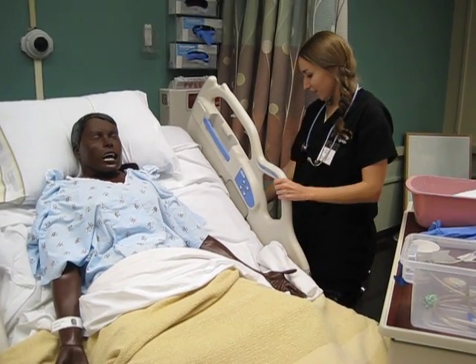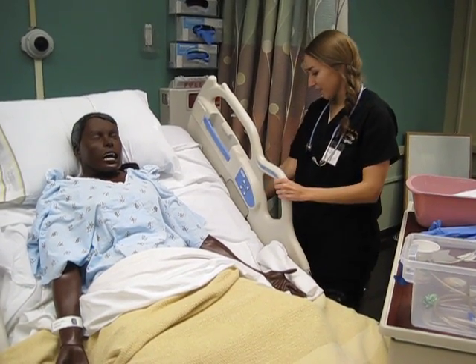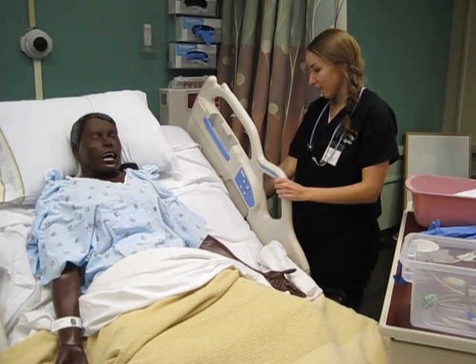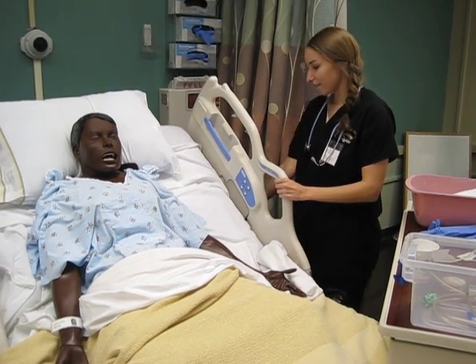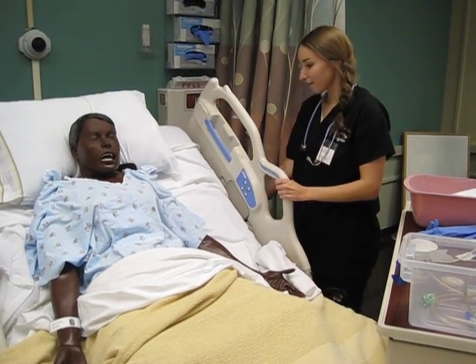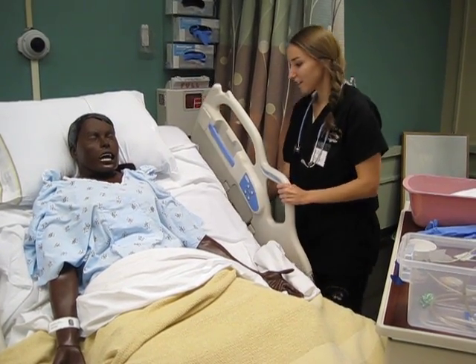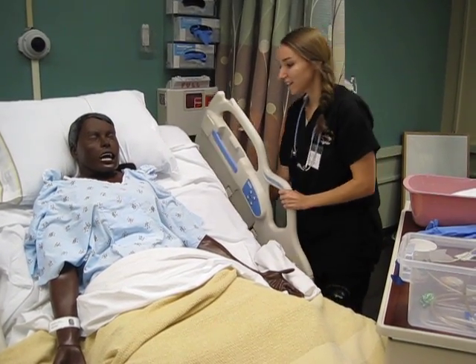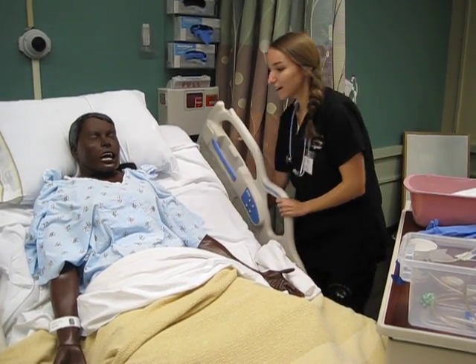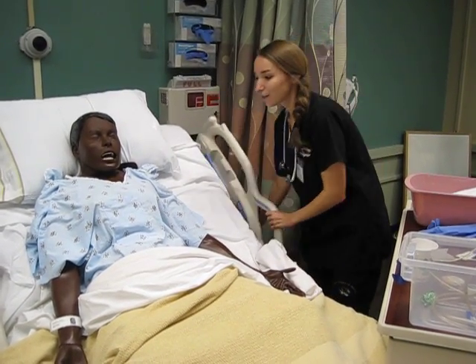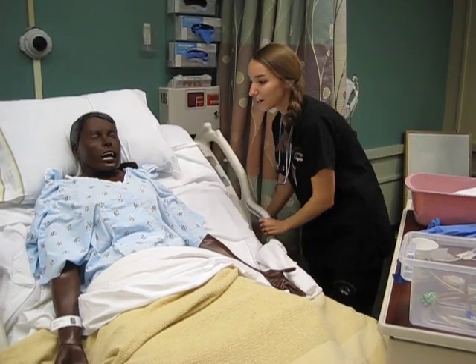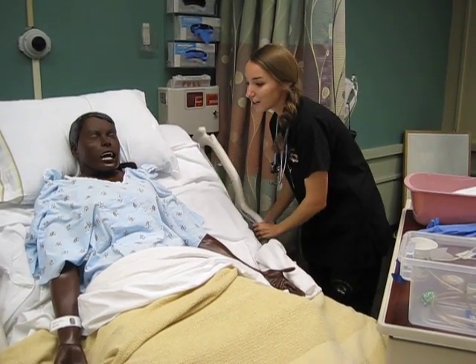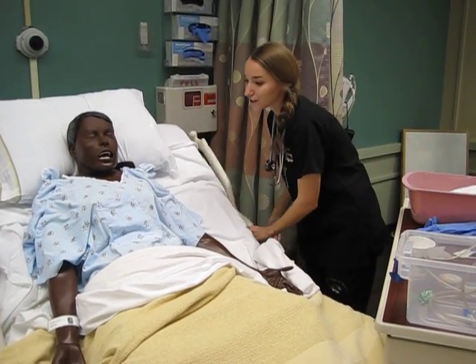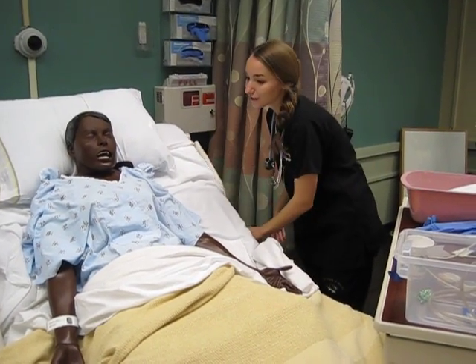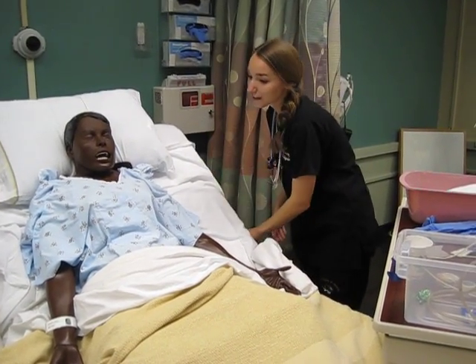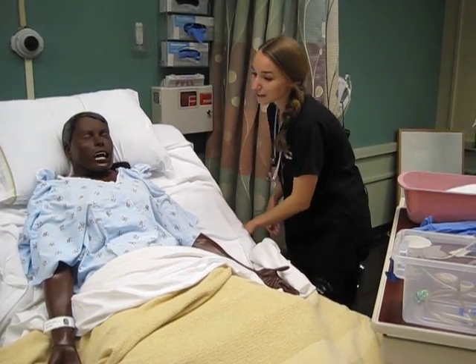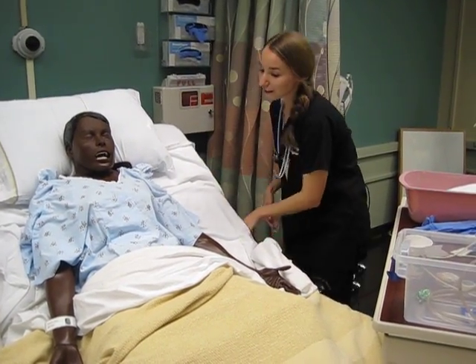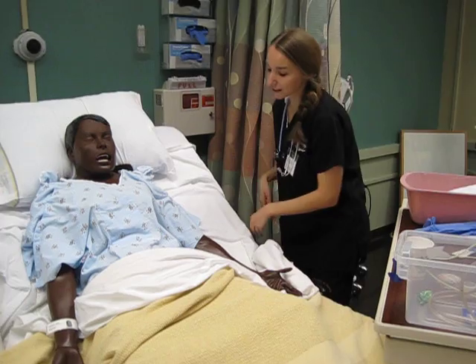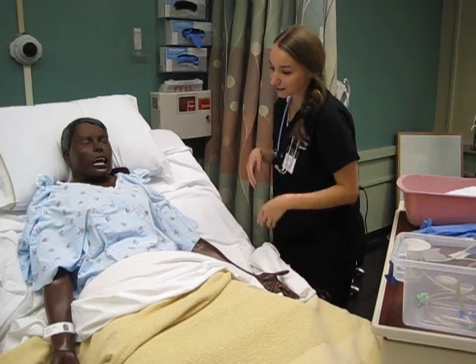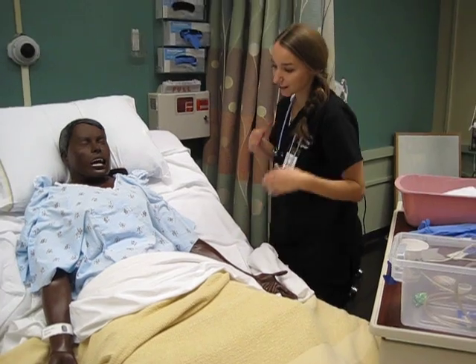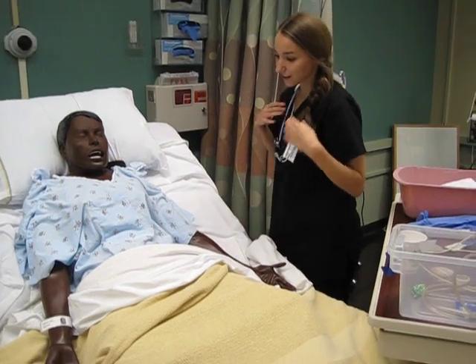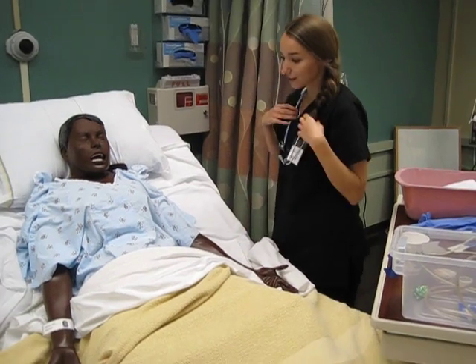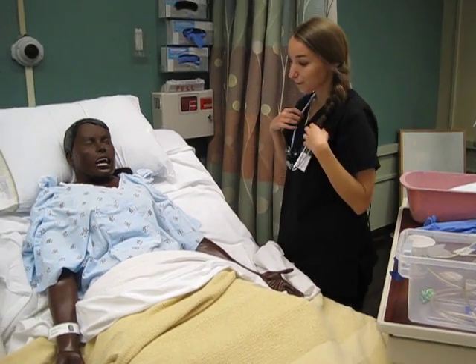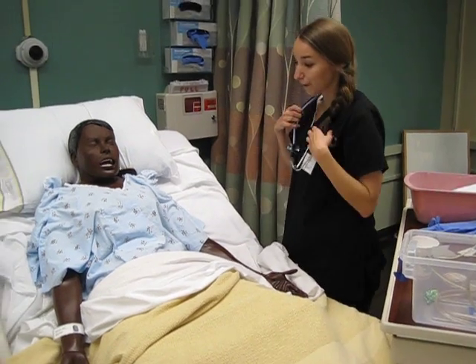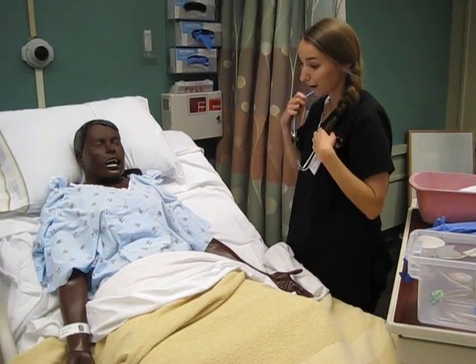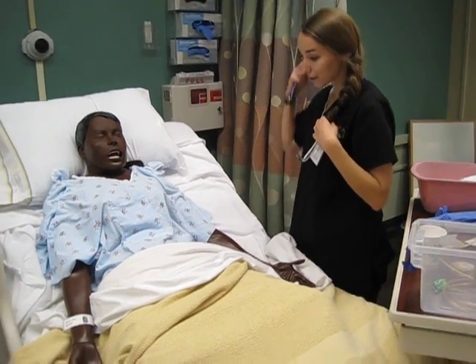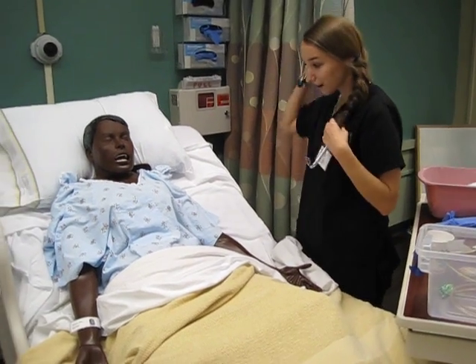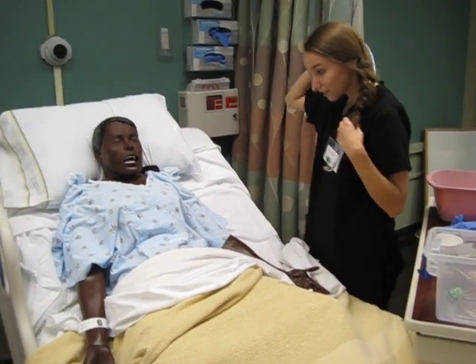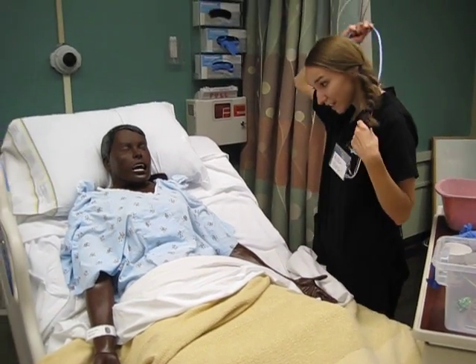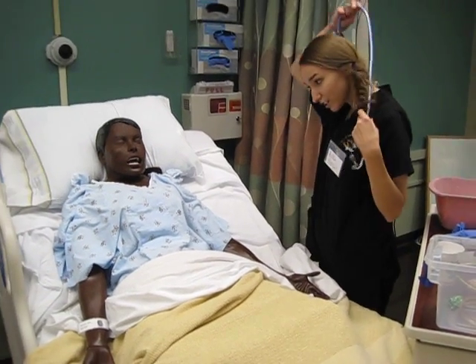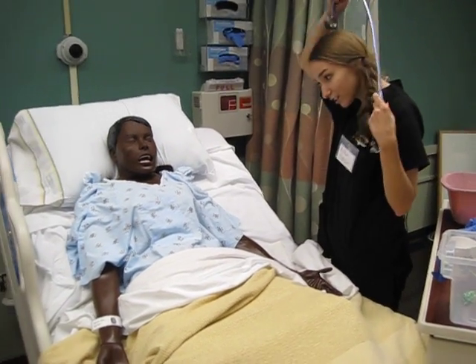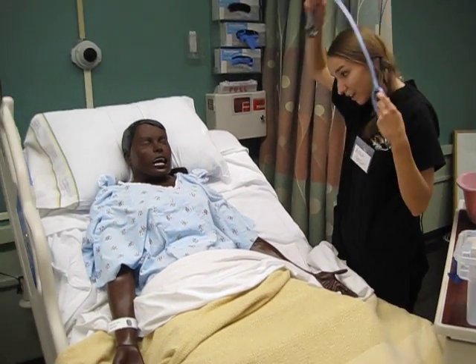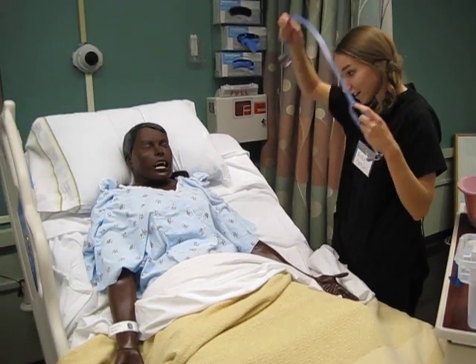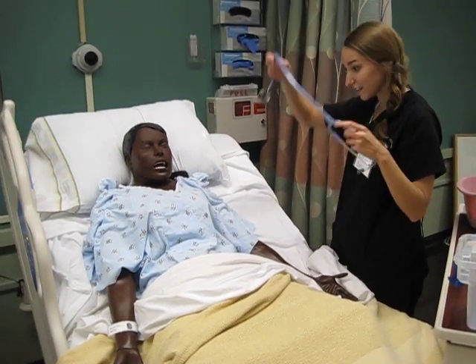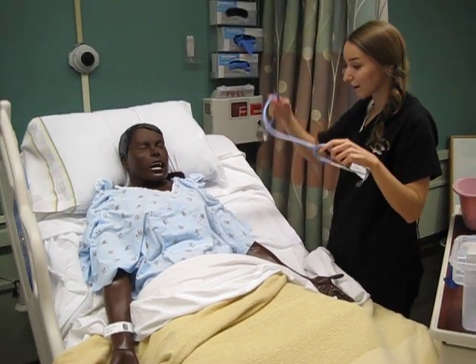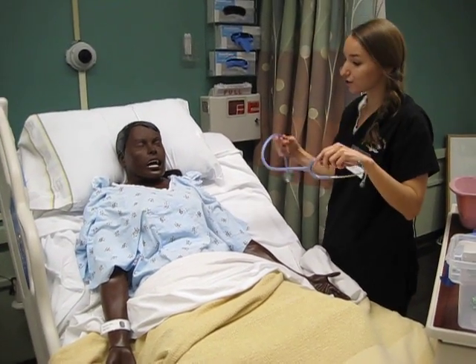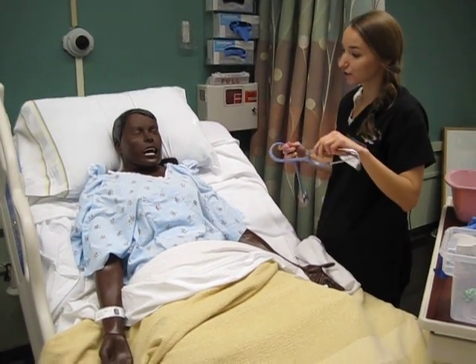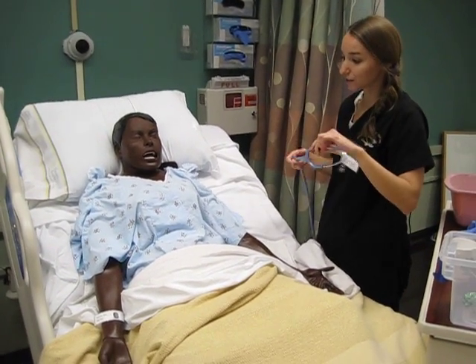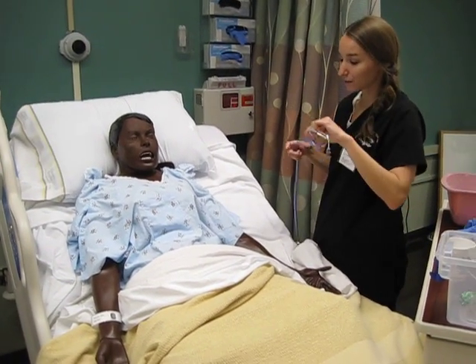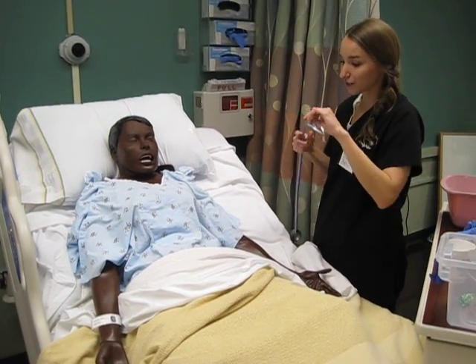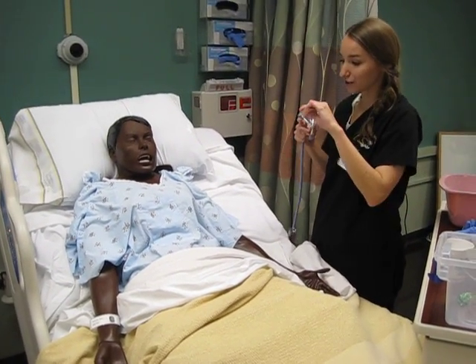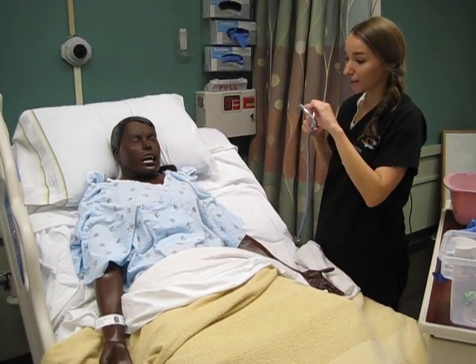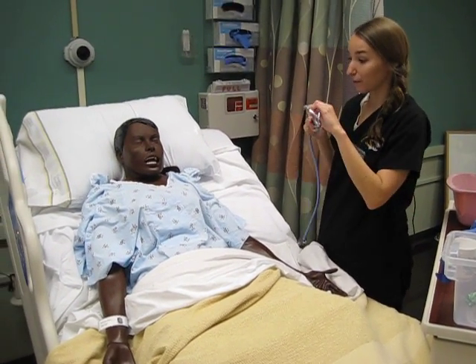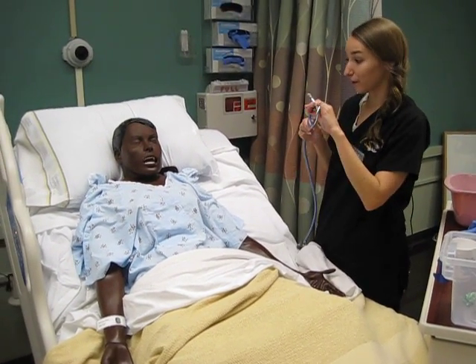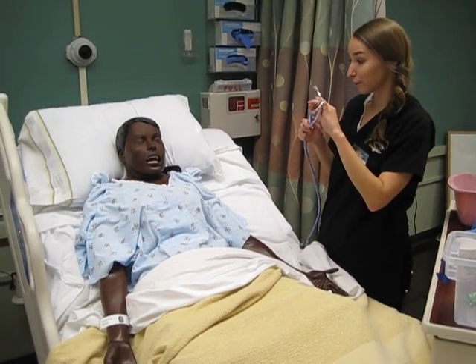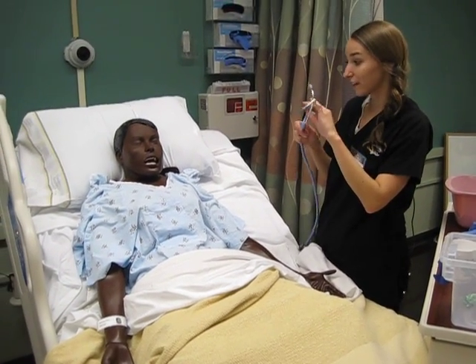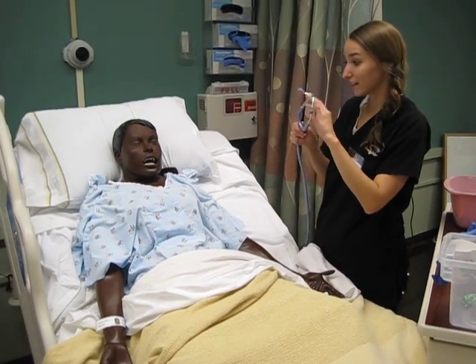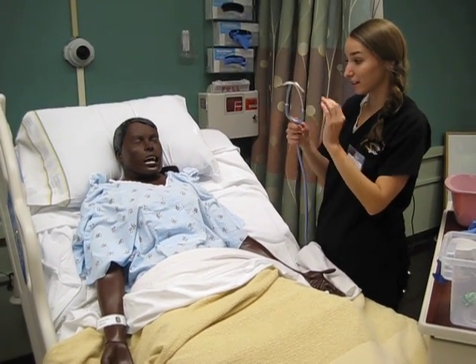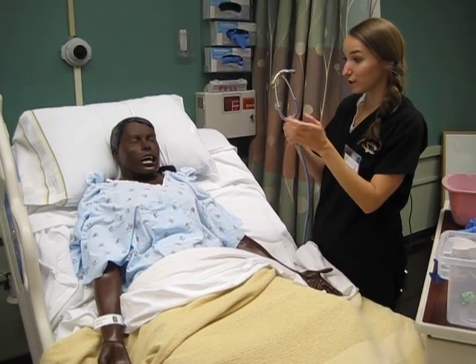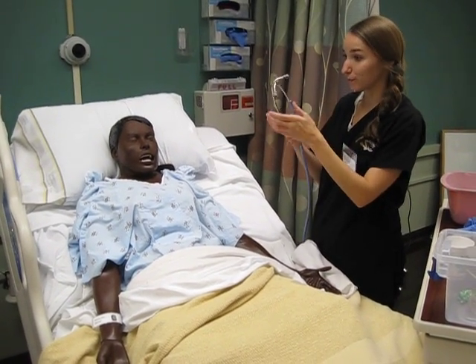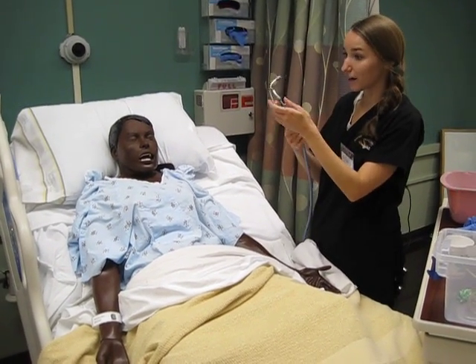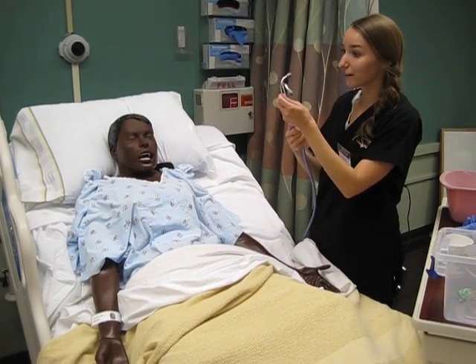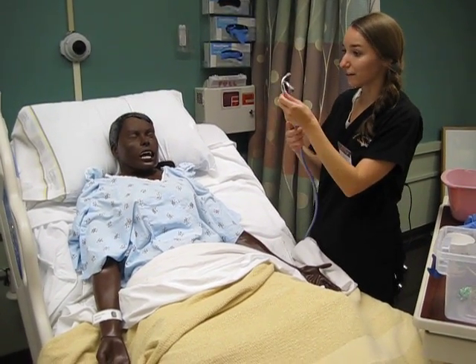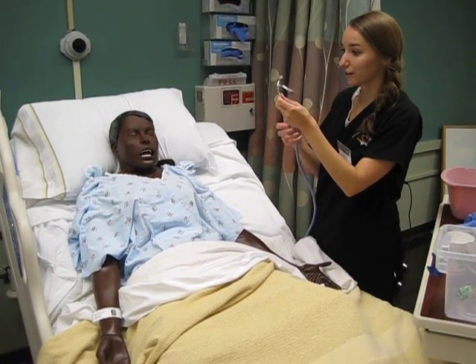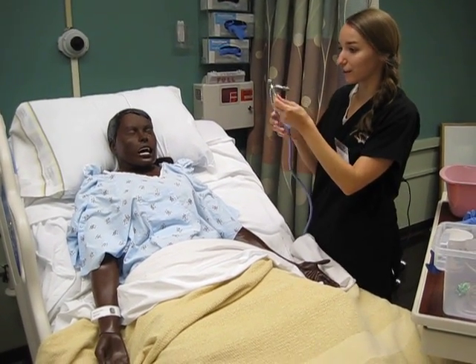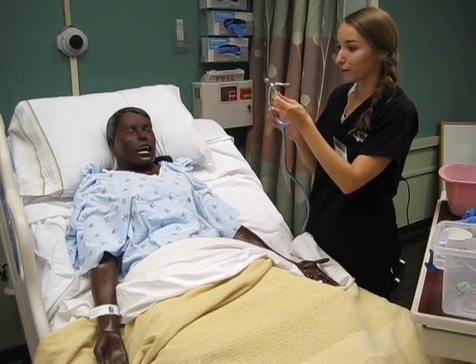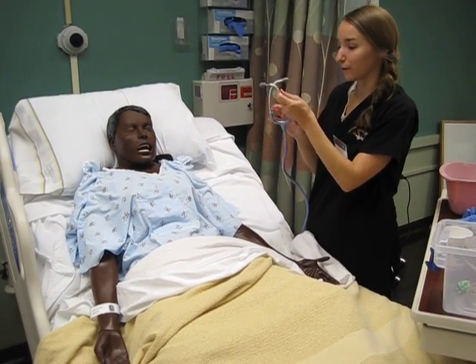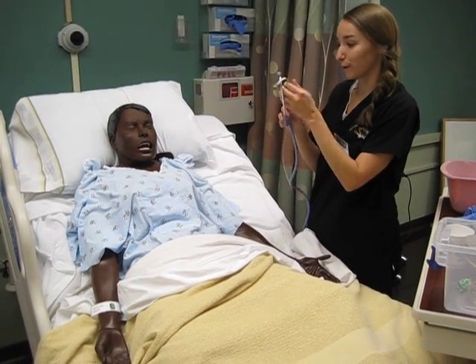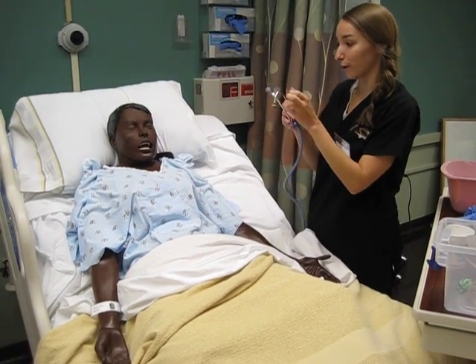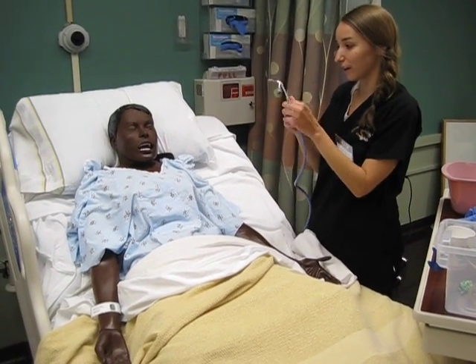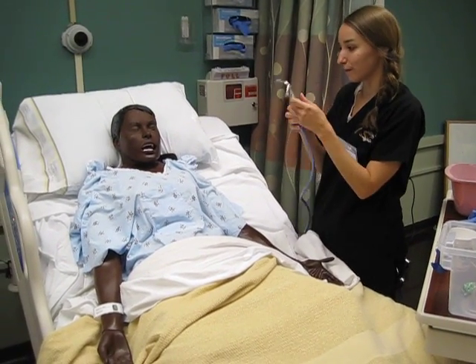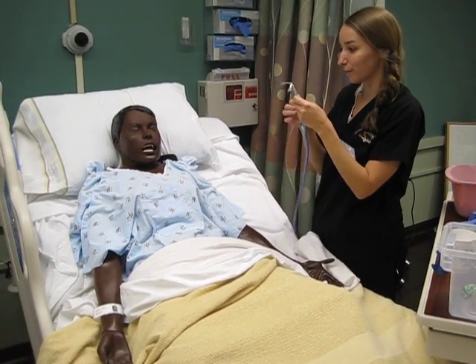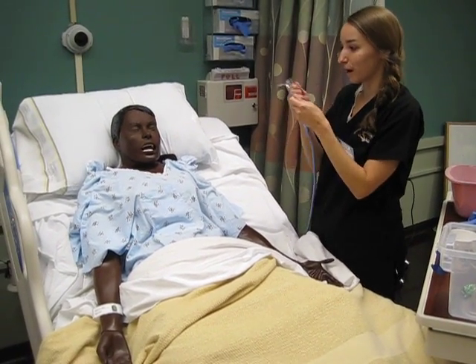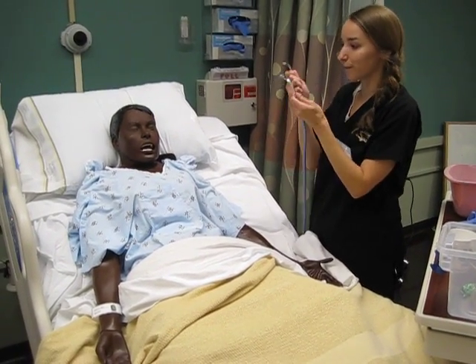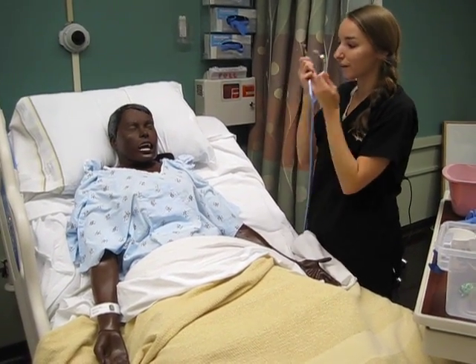The first thing I'm going to do is listen to some bowel sounds and your lung sounds just to make sure that once we get the tube down, everything will be working properly.